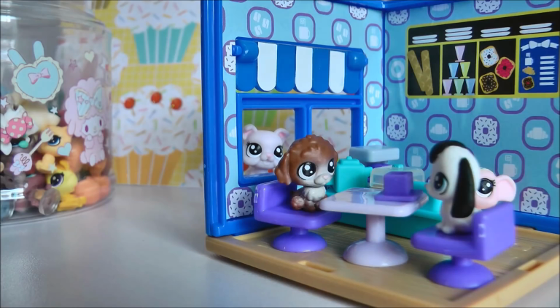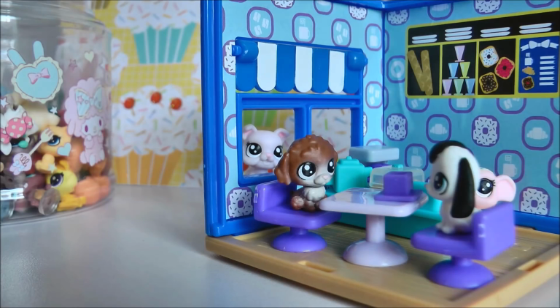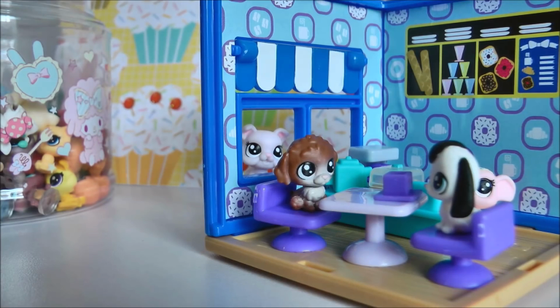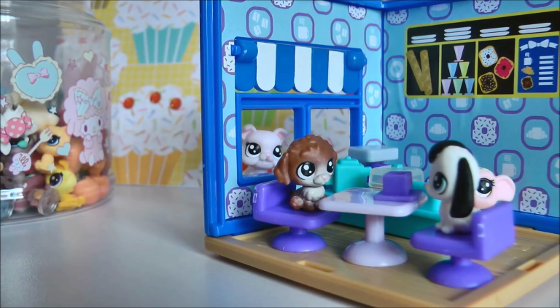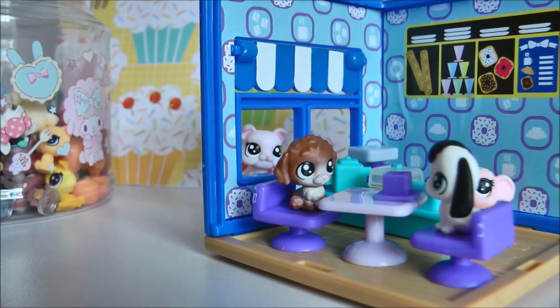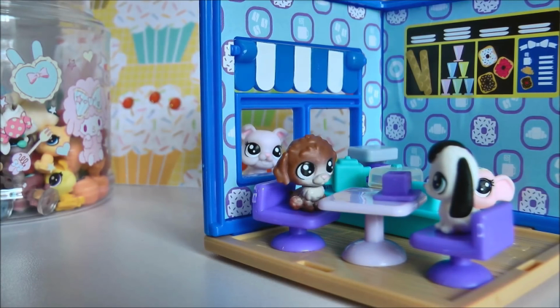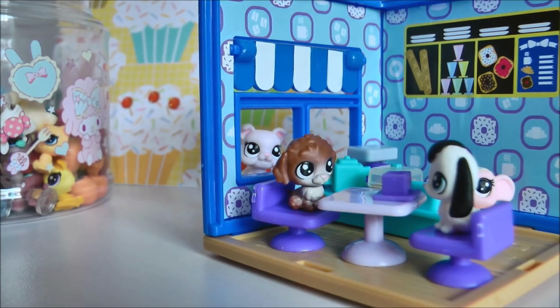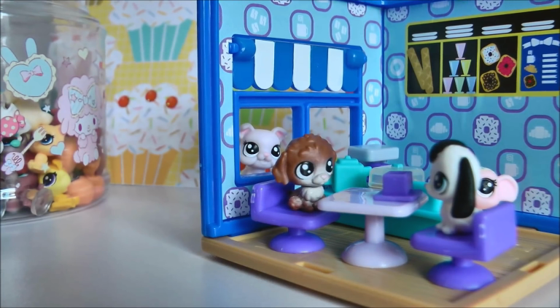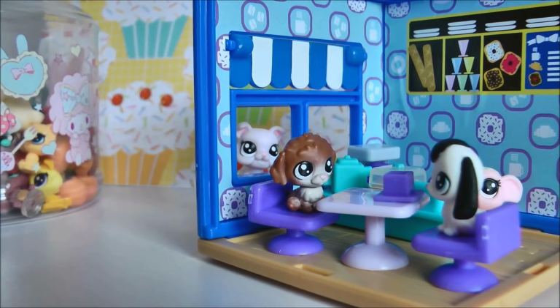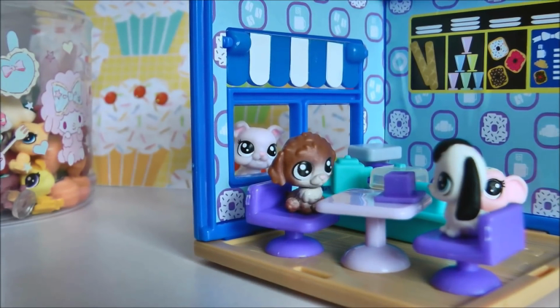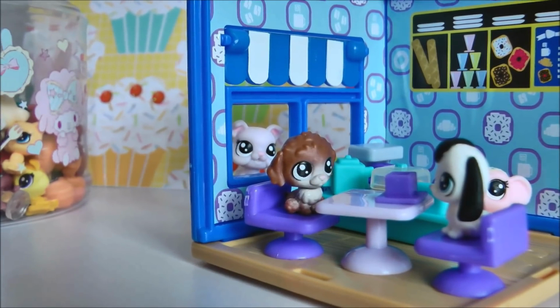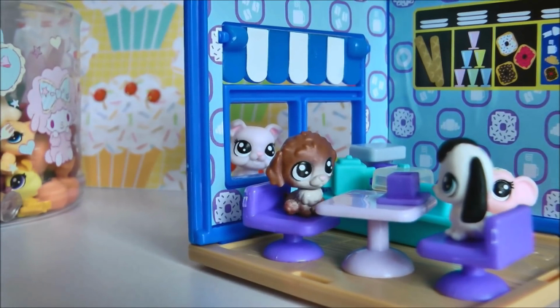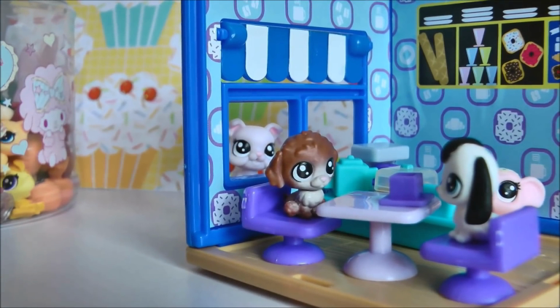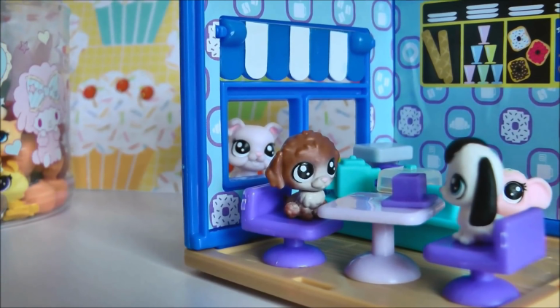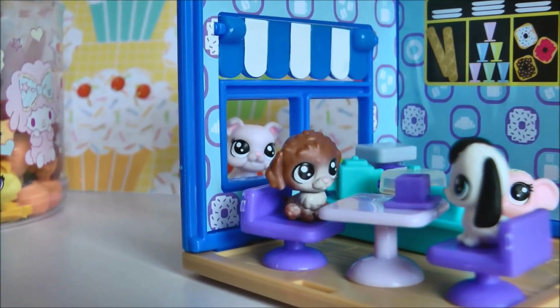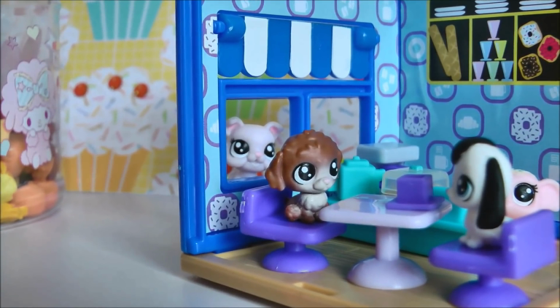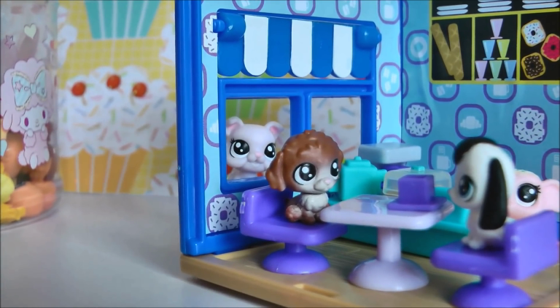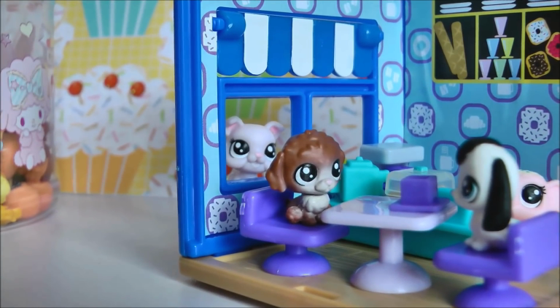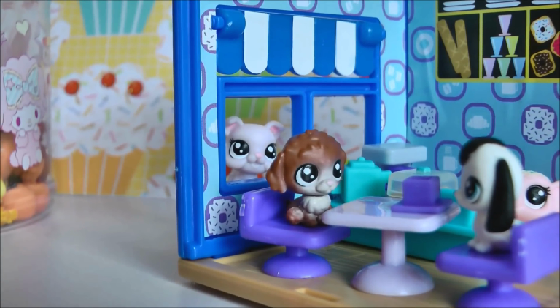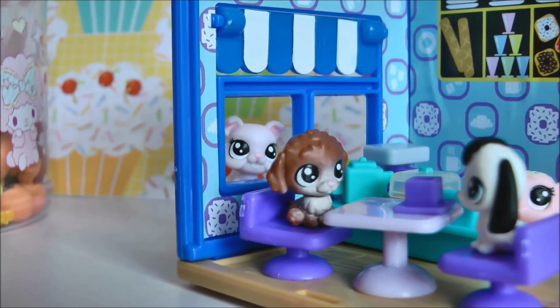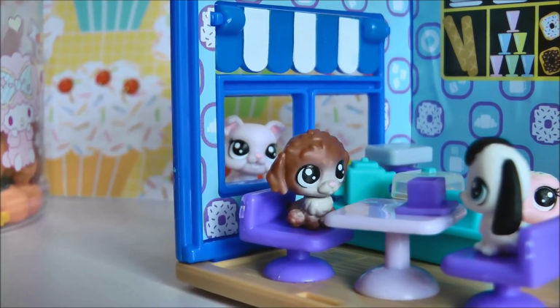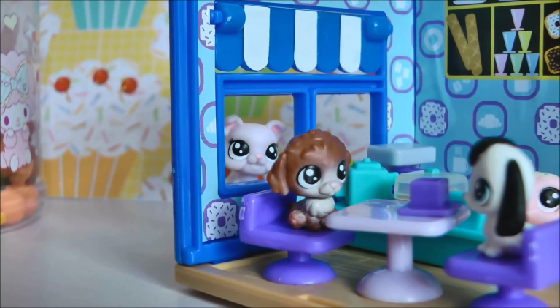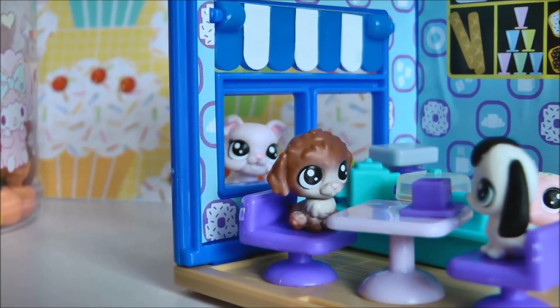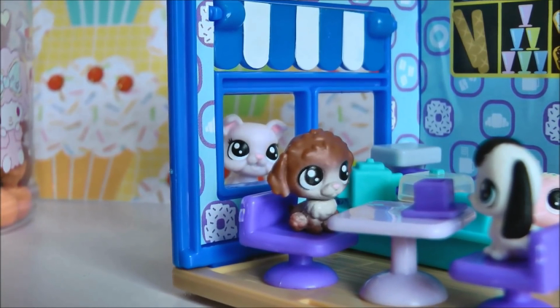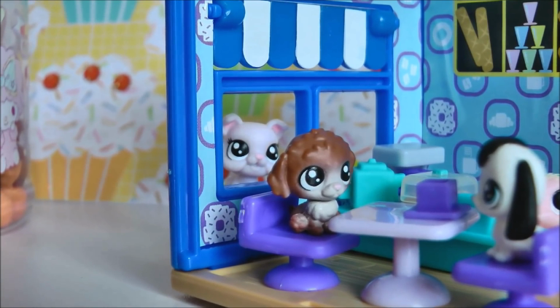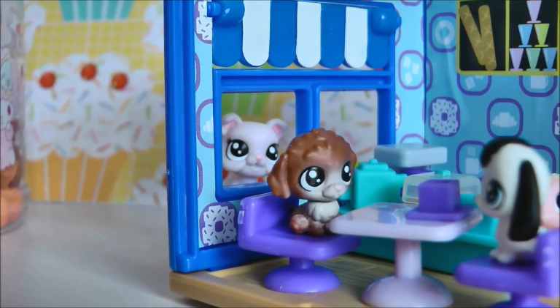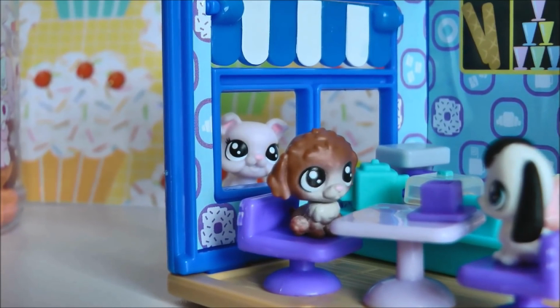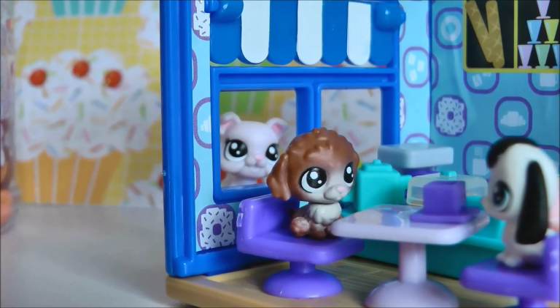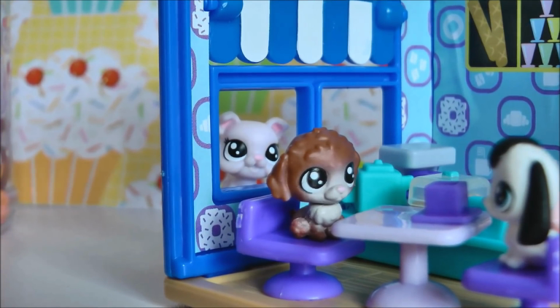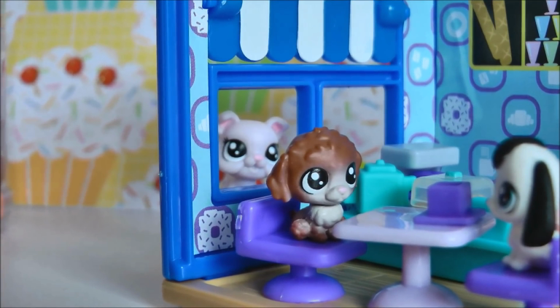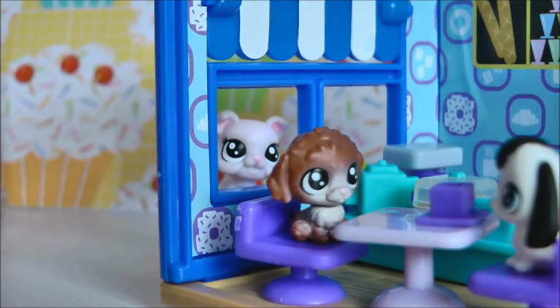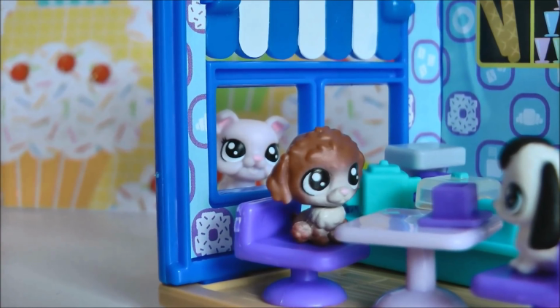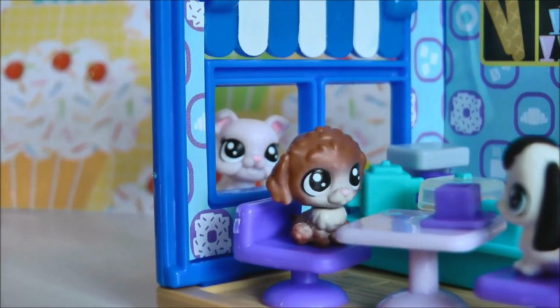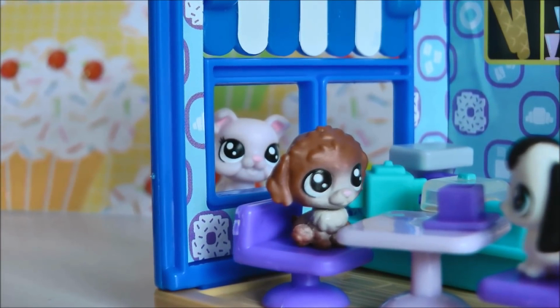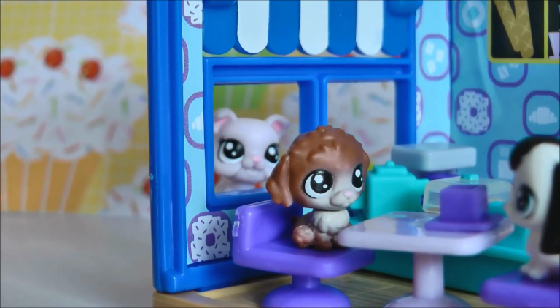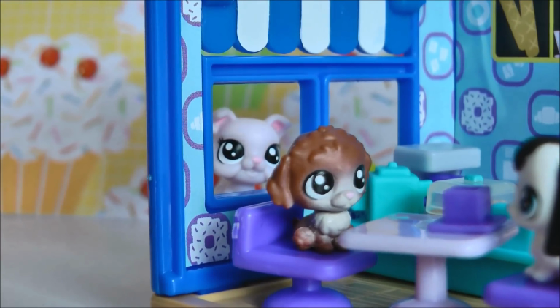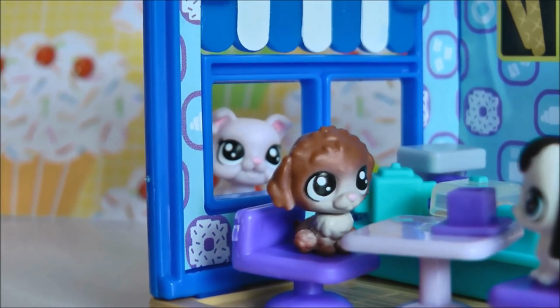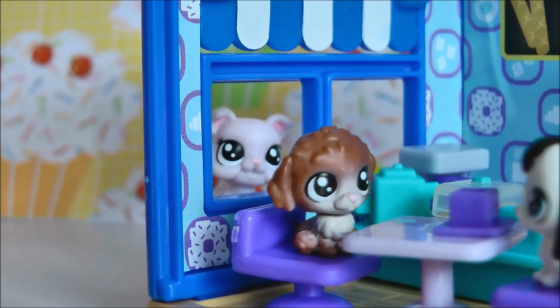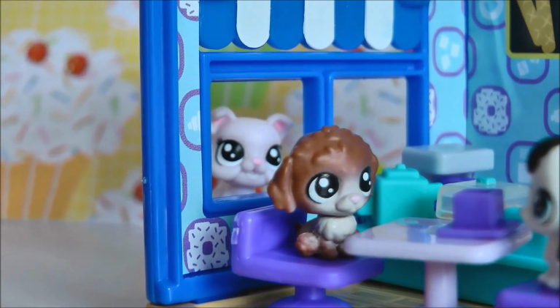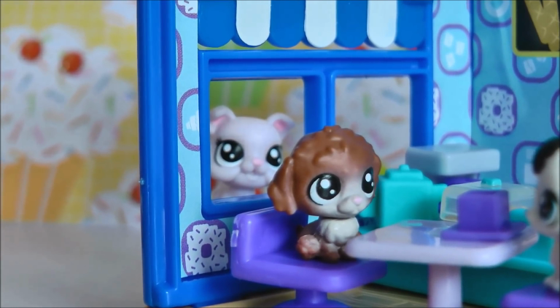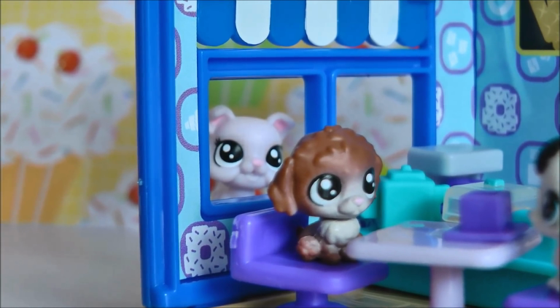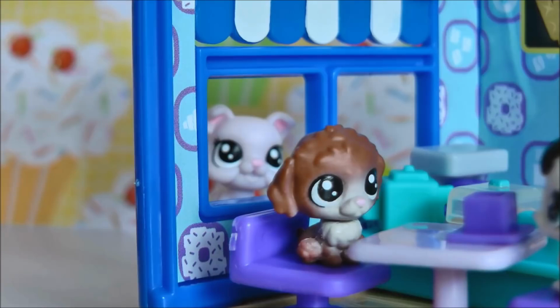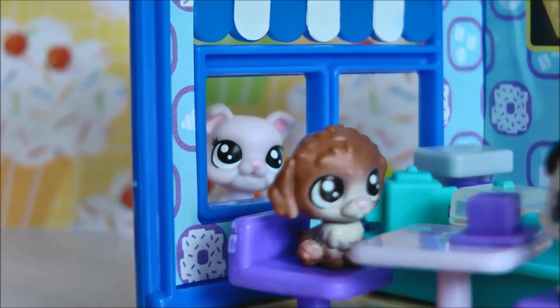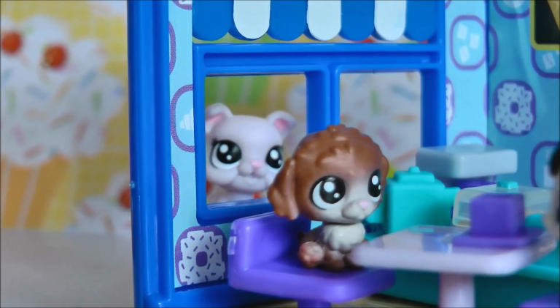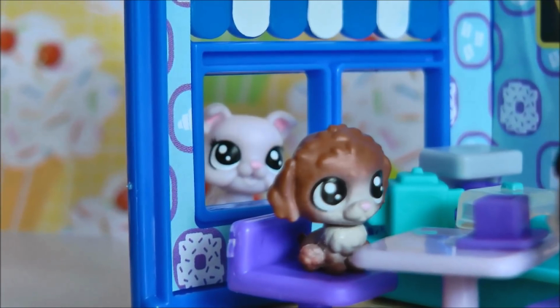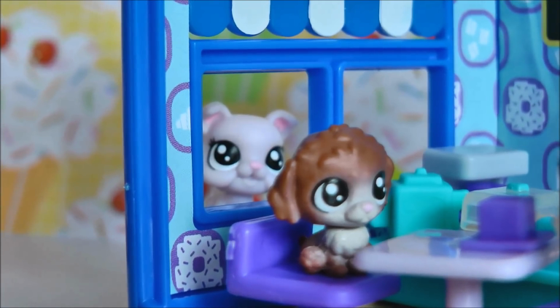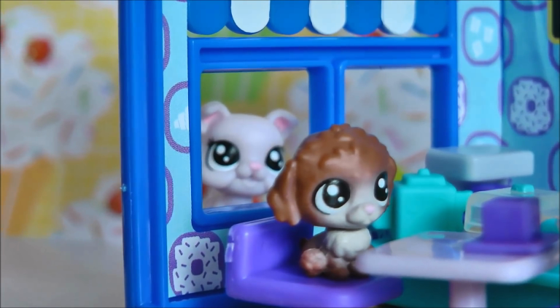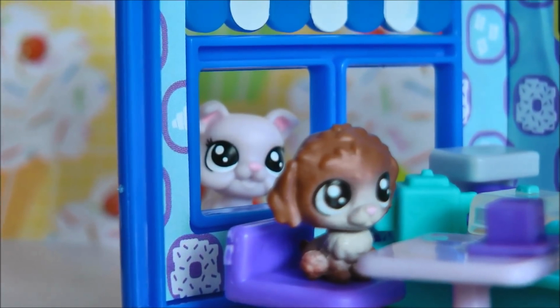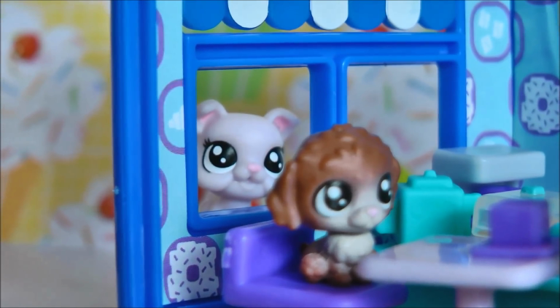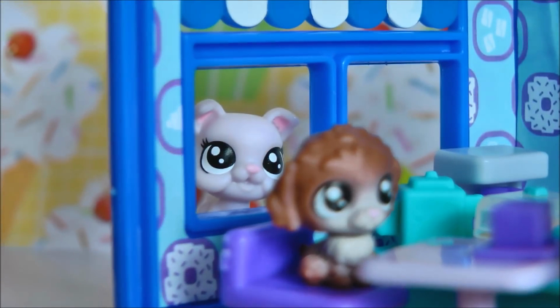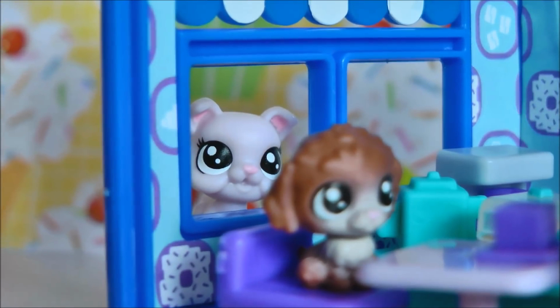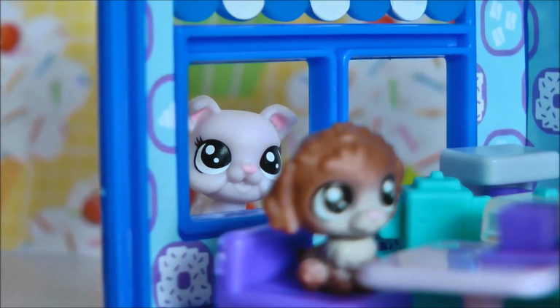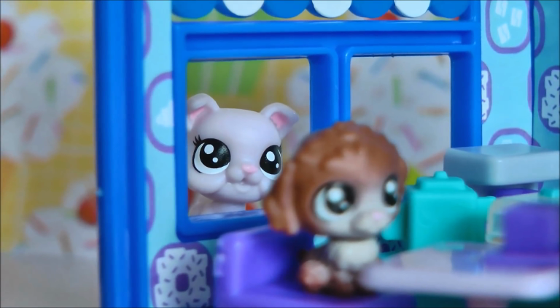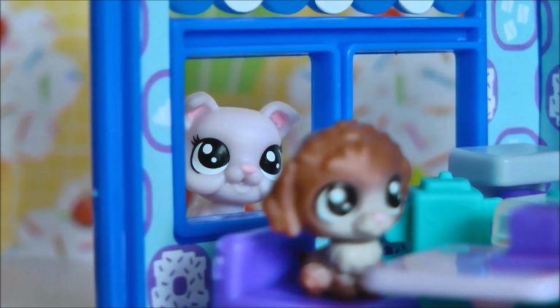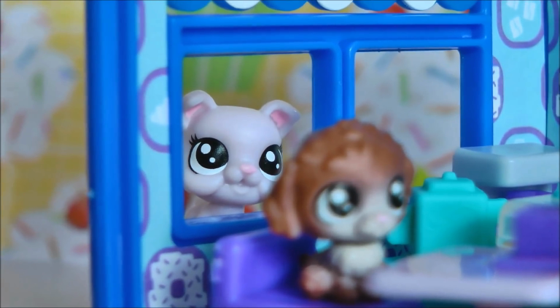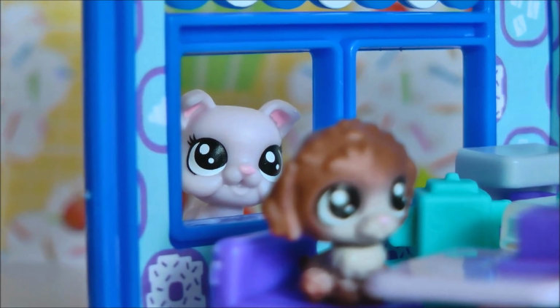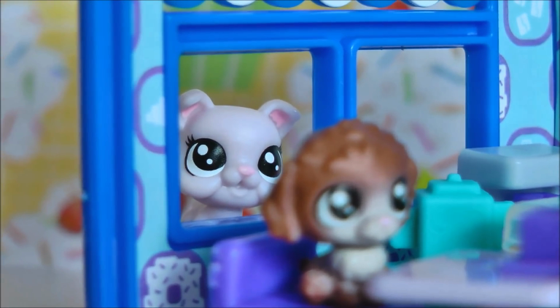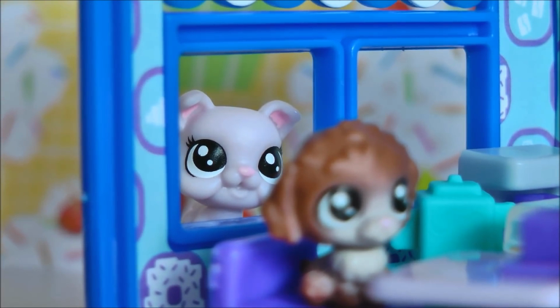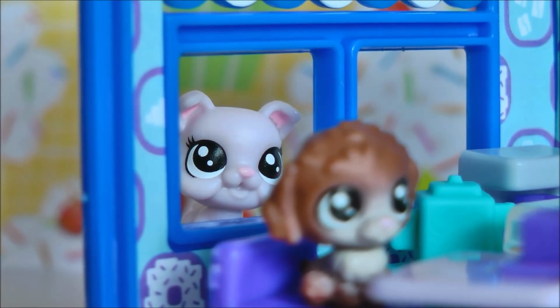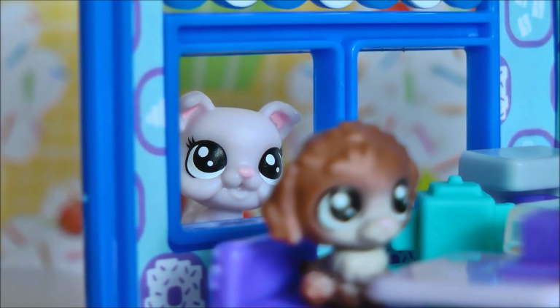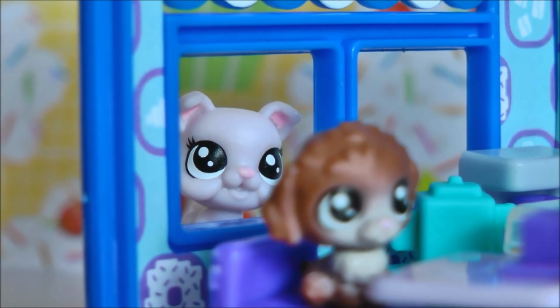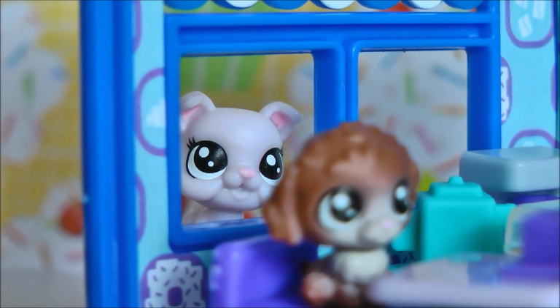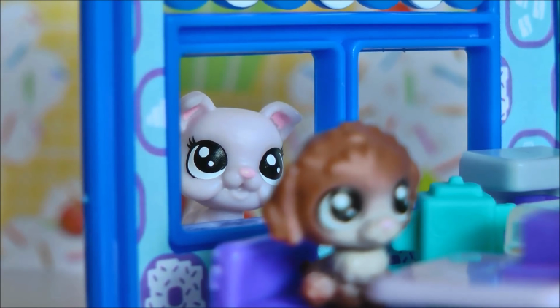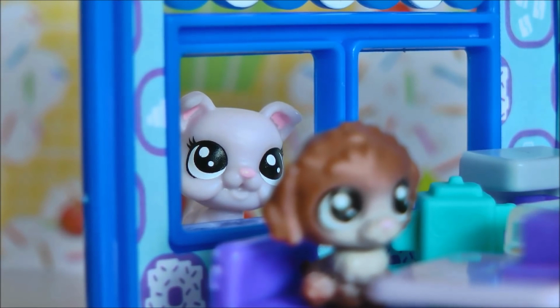Hey, that looks like pretty tasty food. I want your food and your drink in your life. Give it to me.